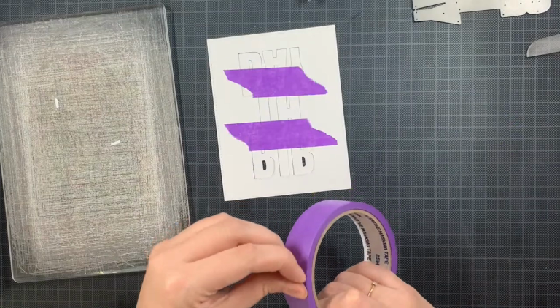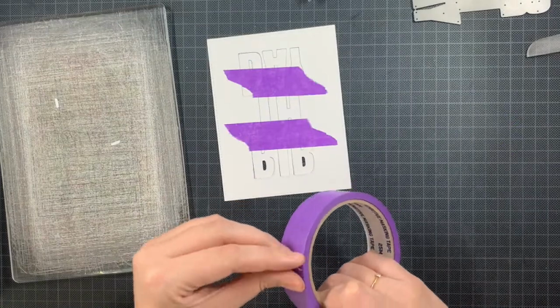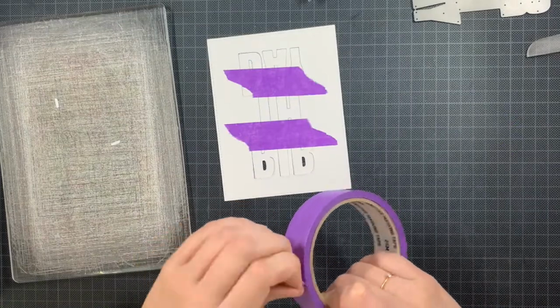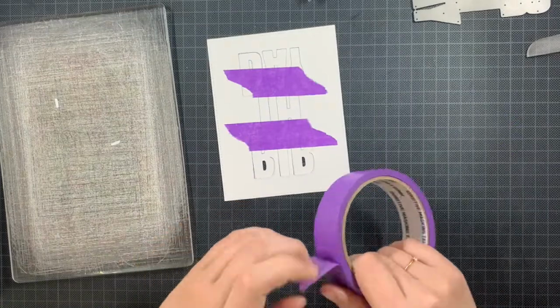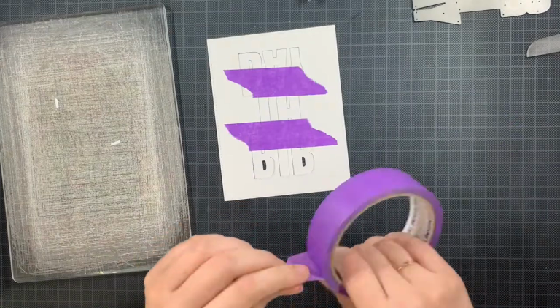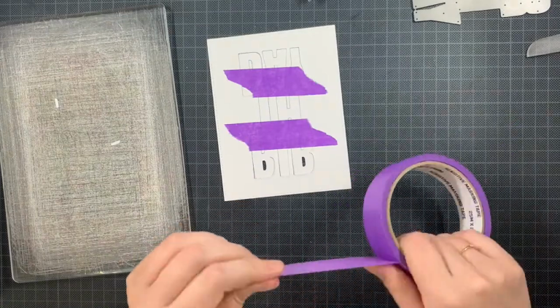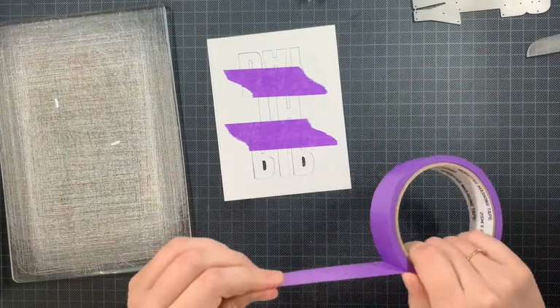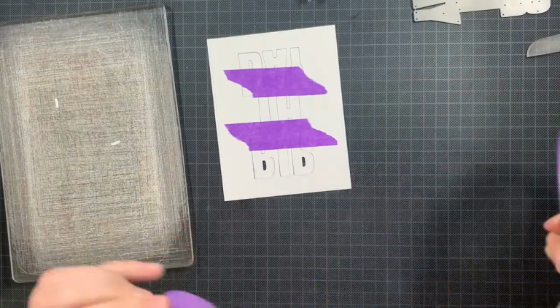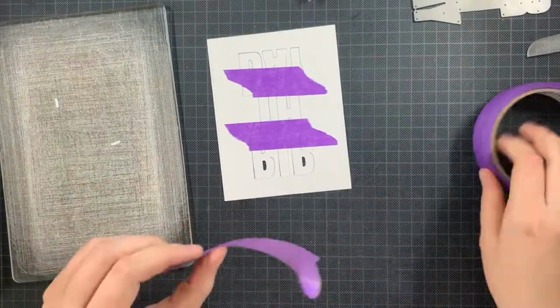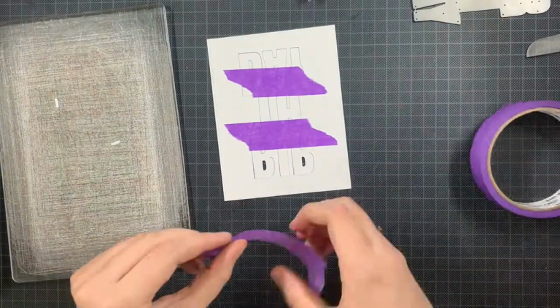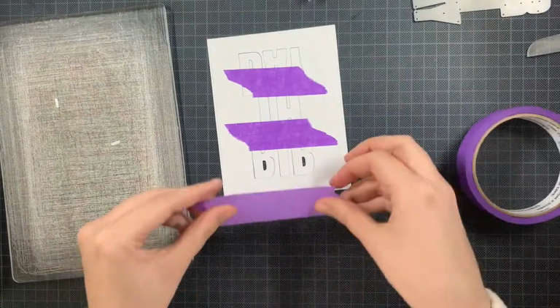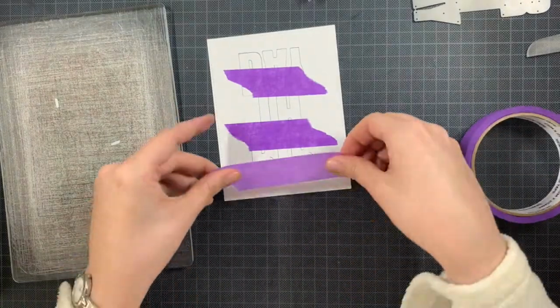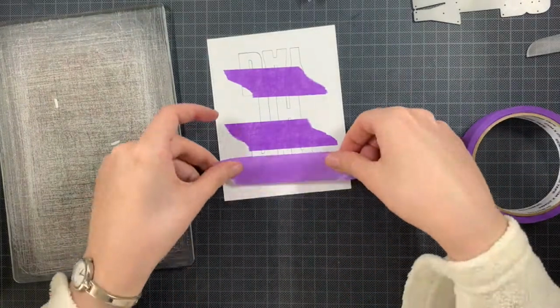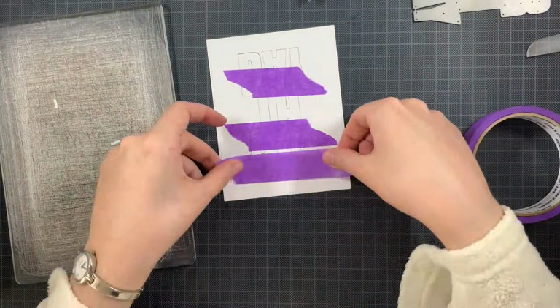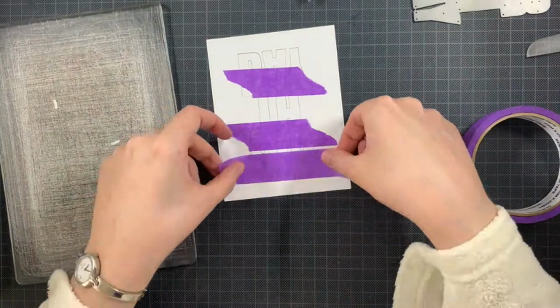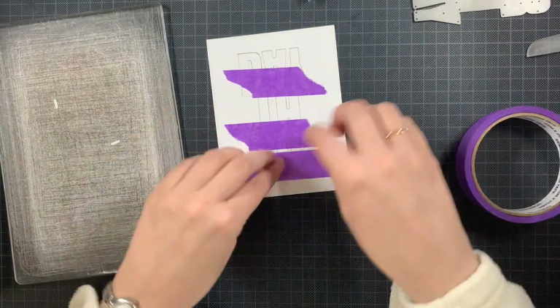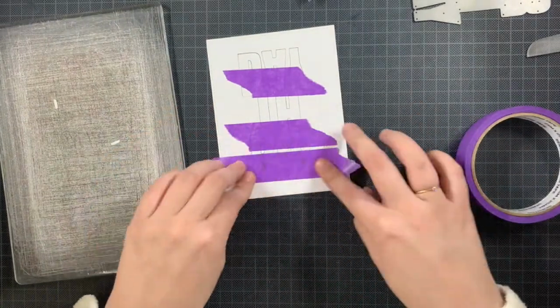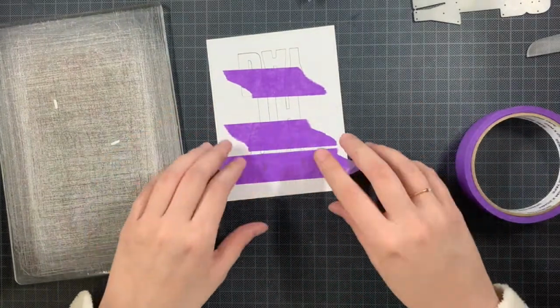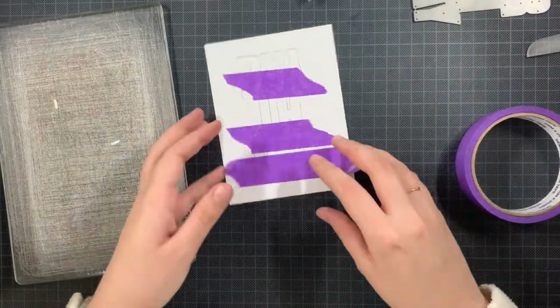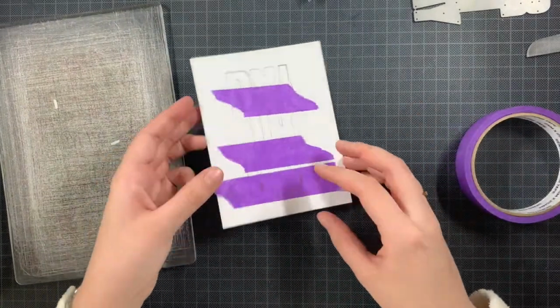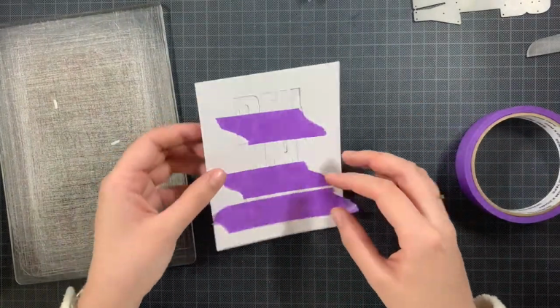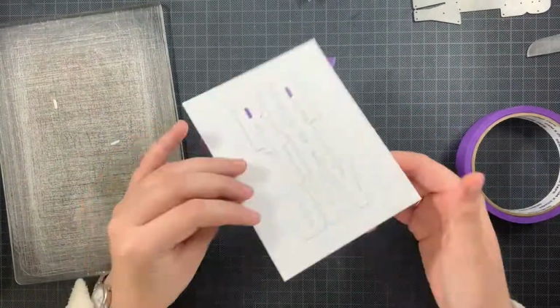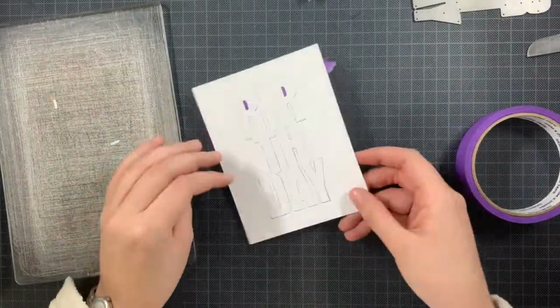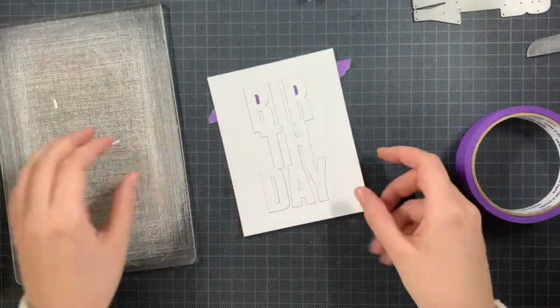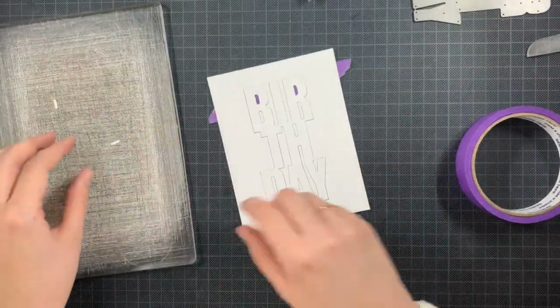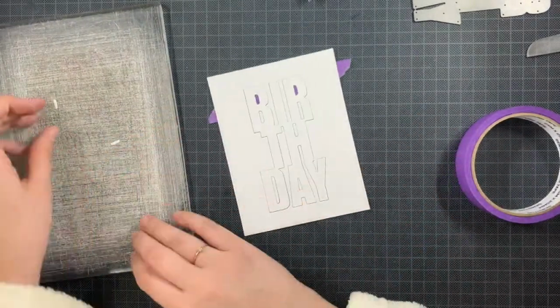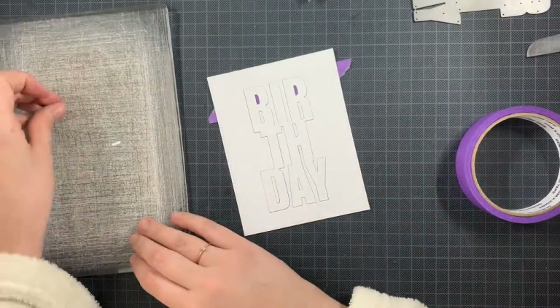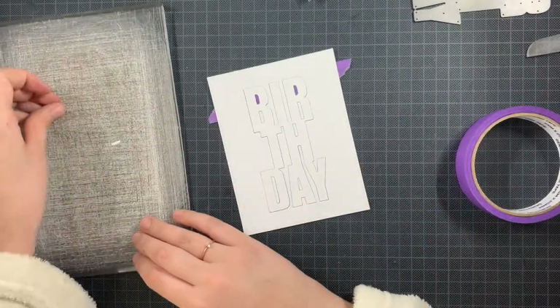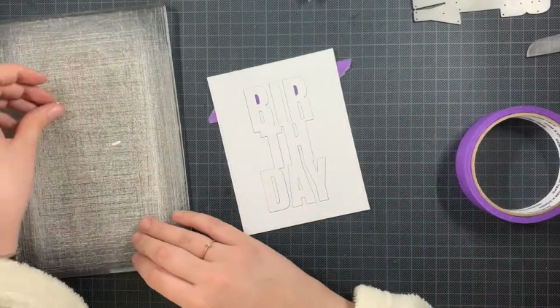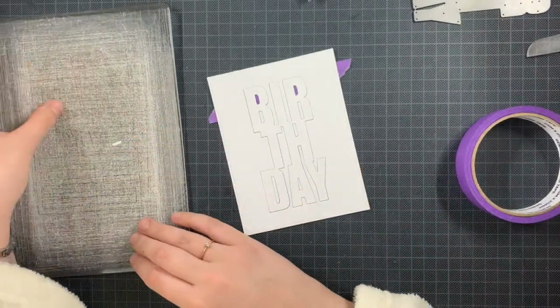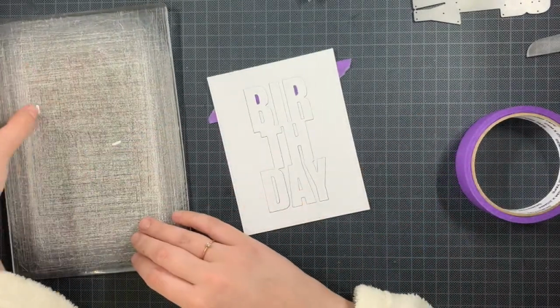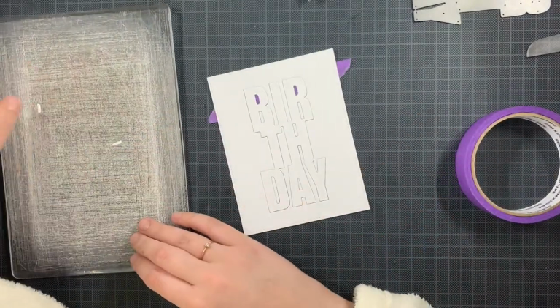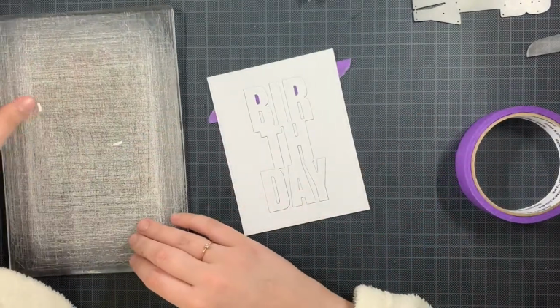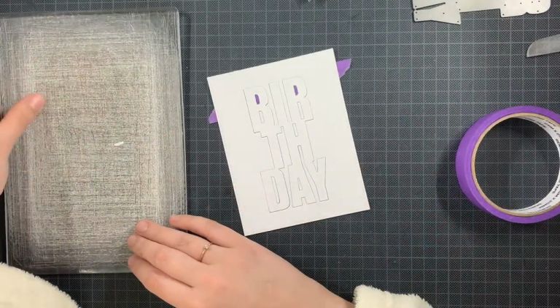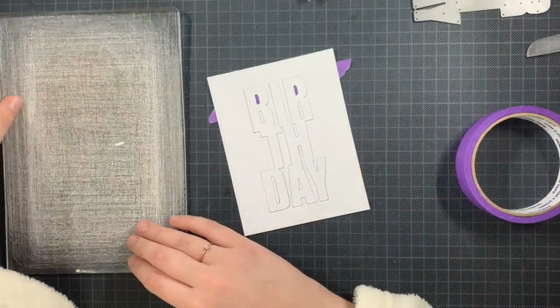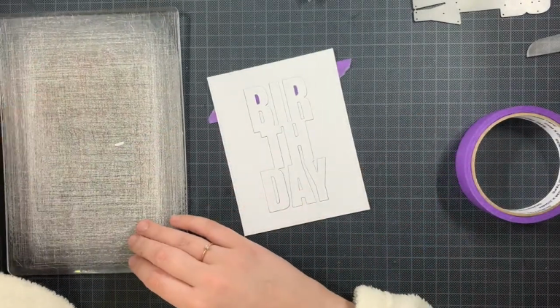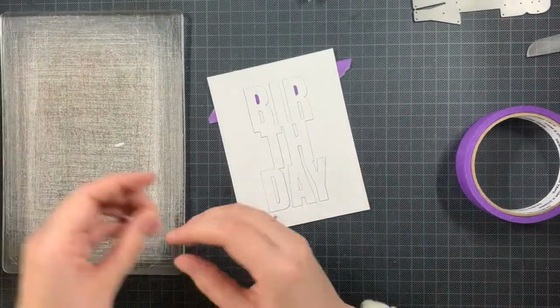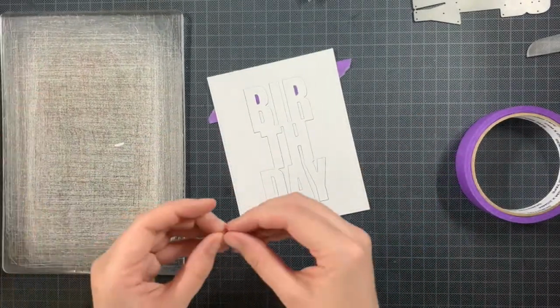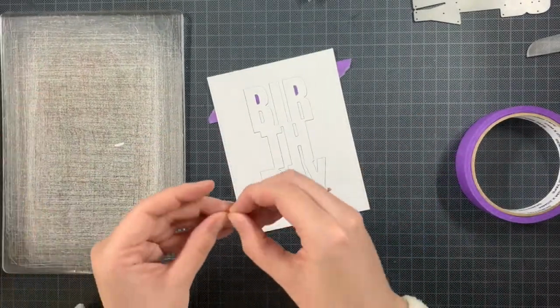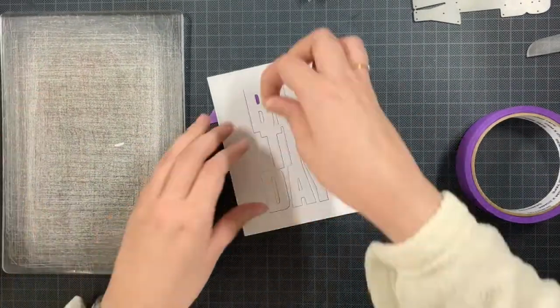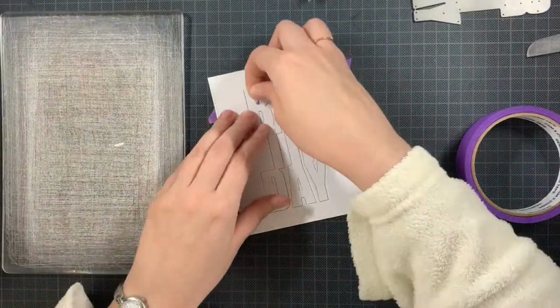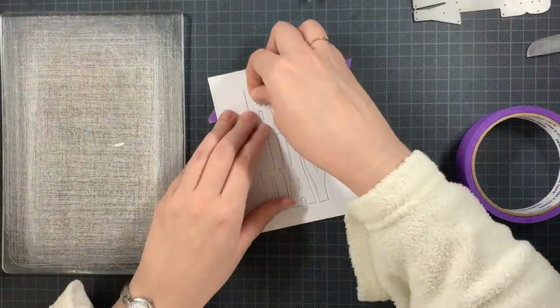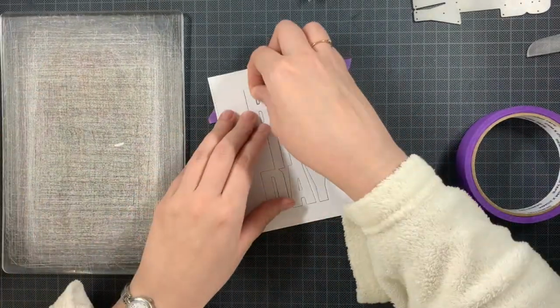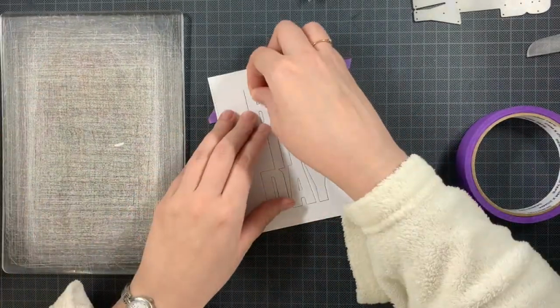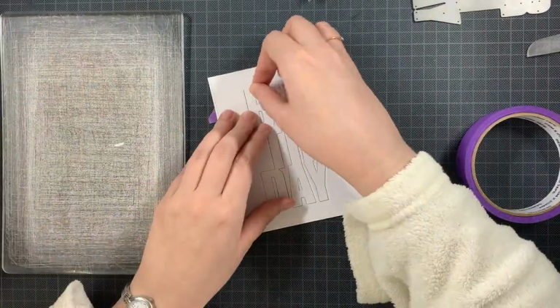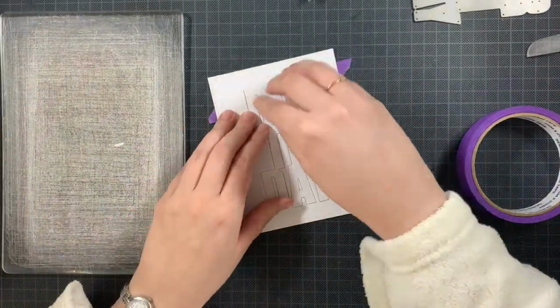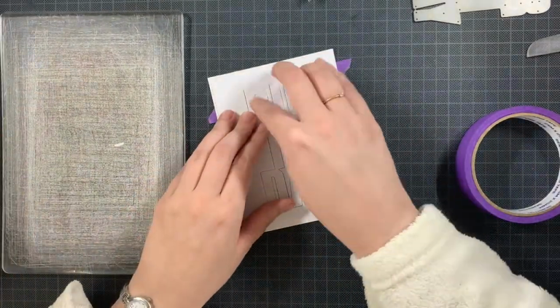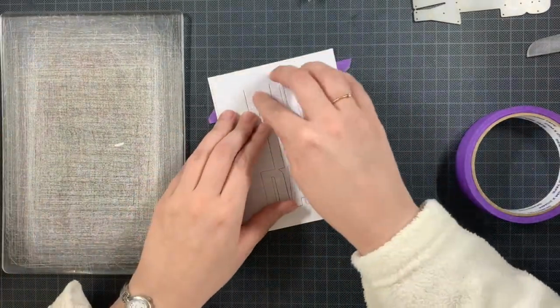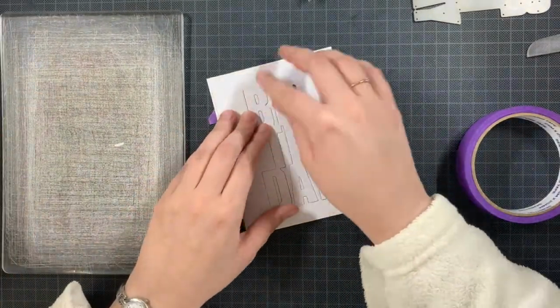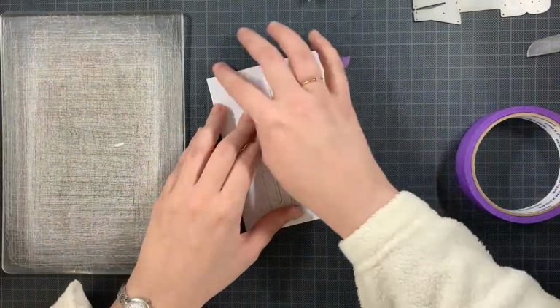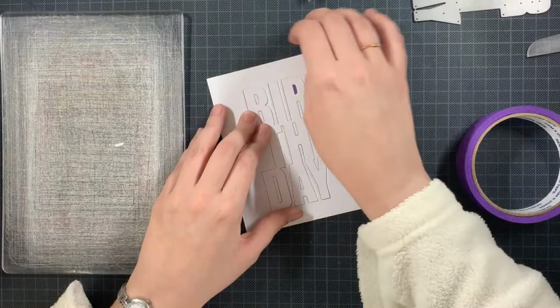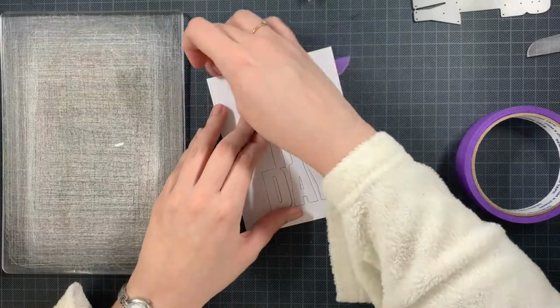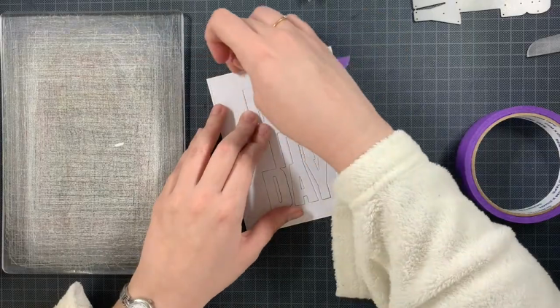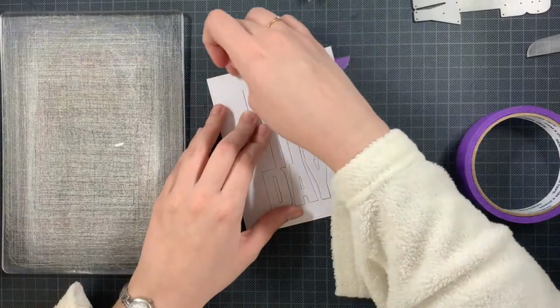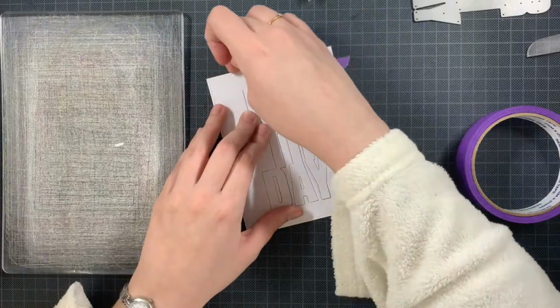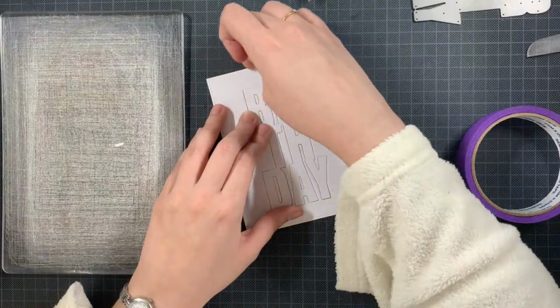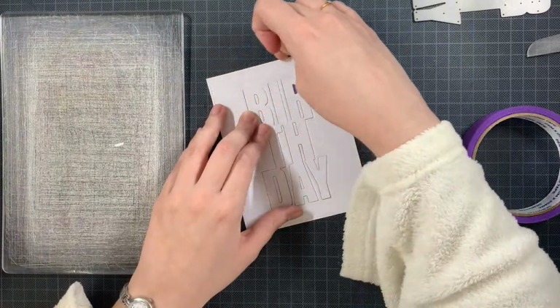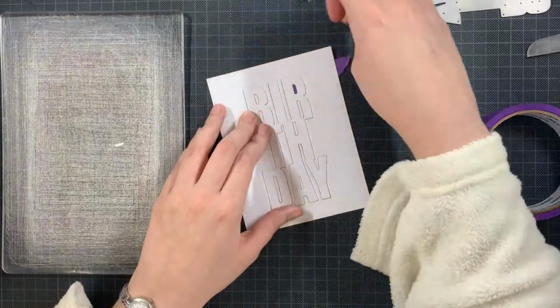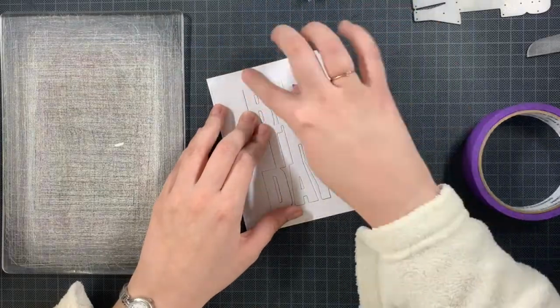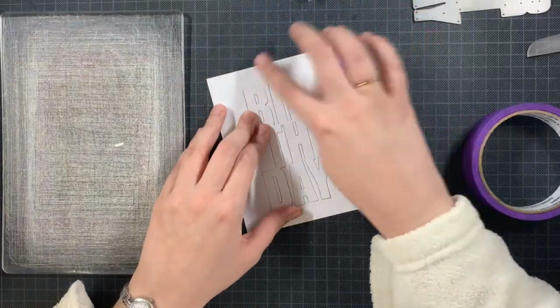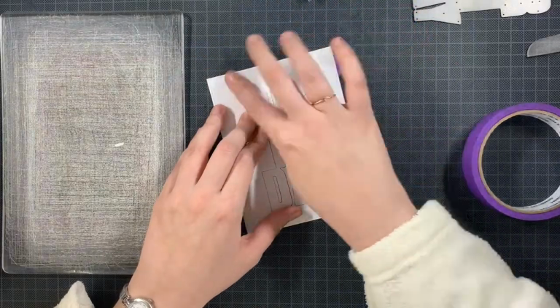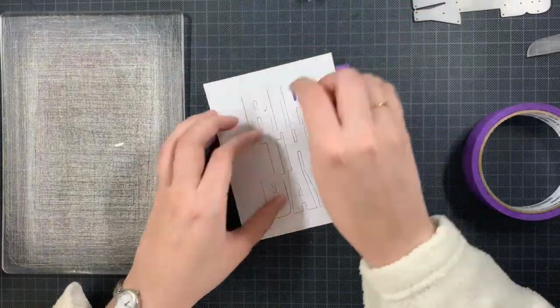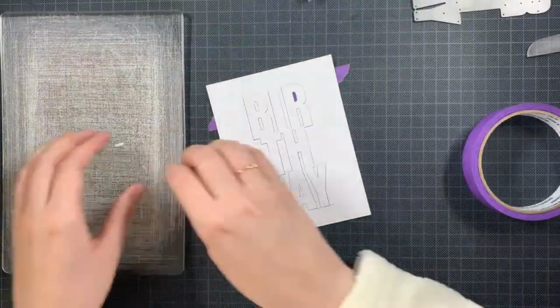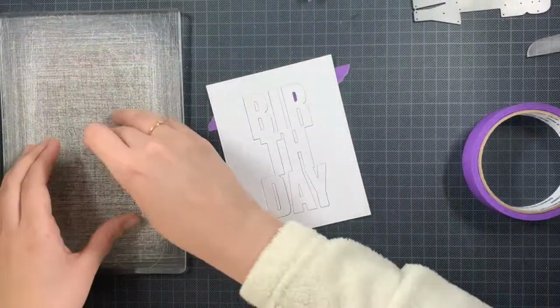So as you can see I'm just adding some purple tape and then I'm adding everything back in place.